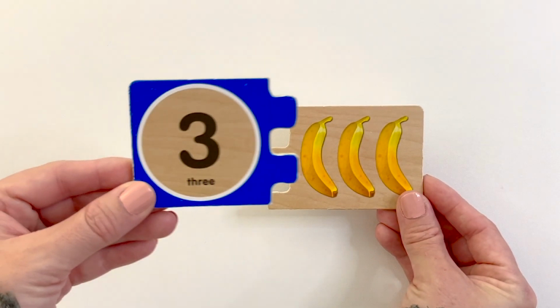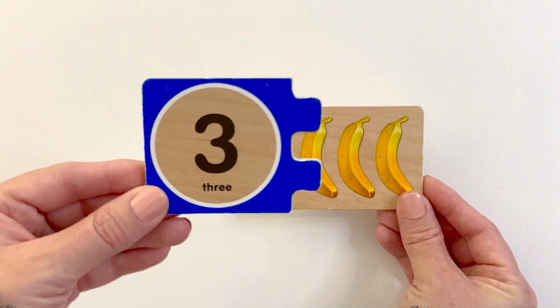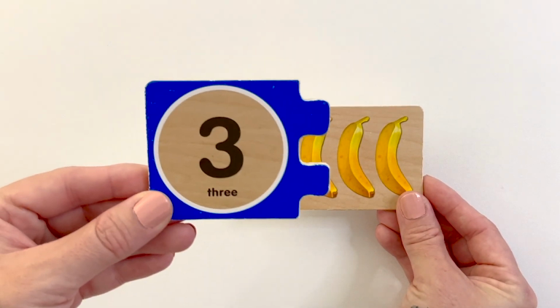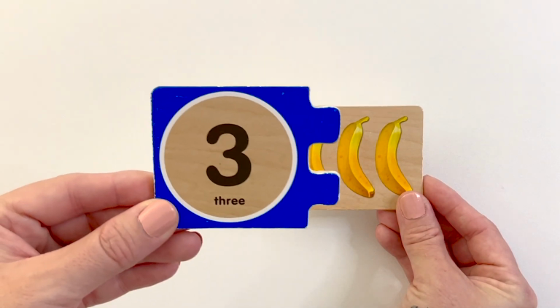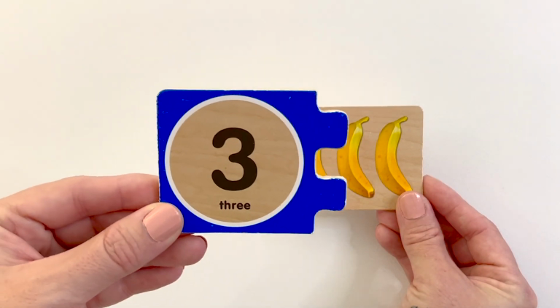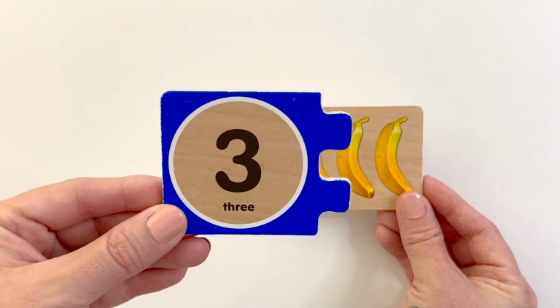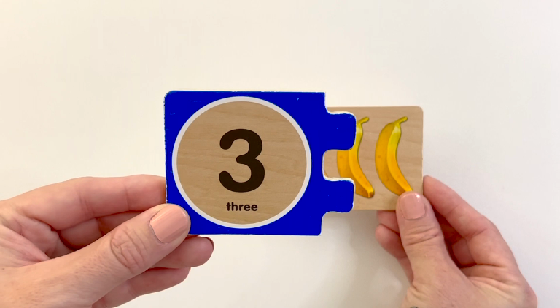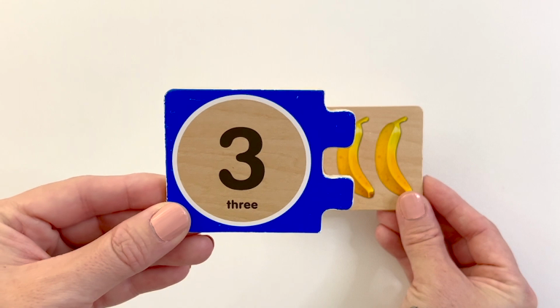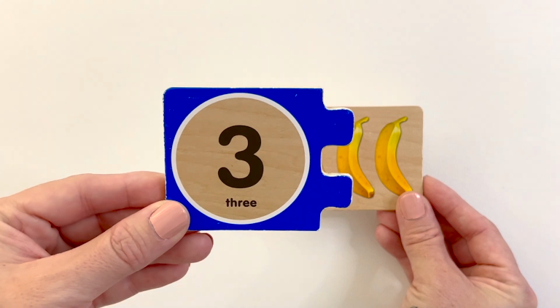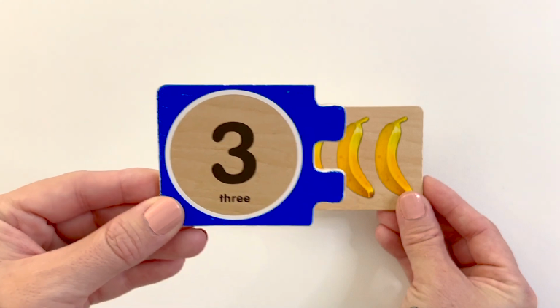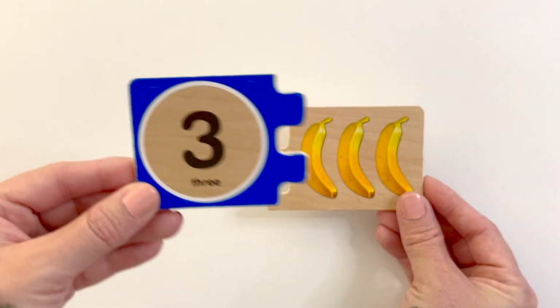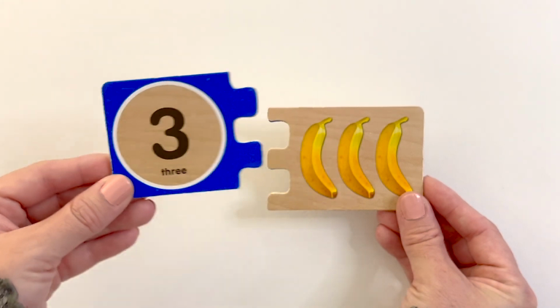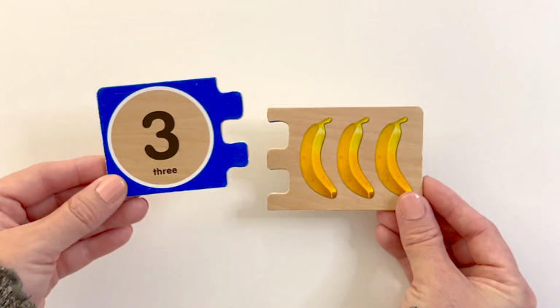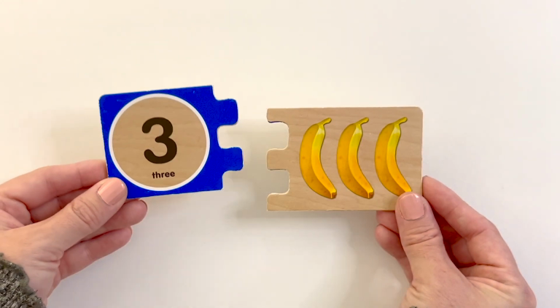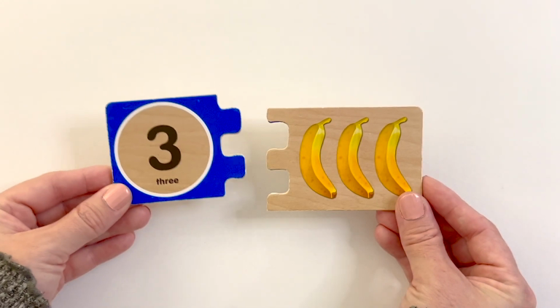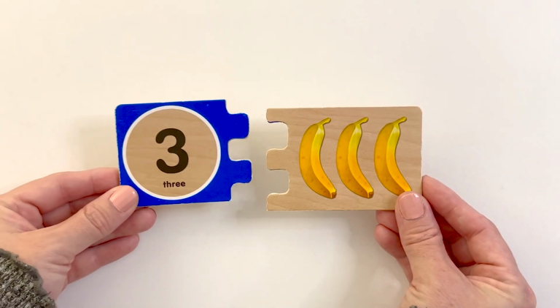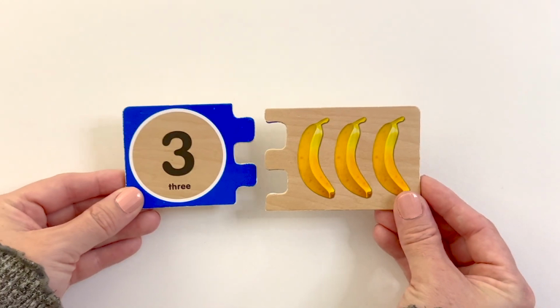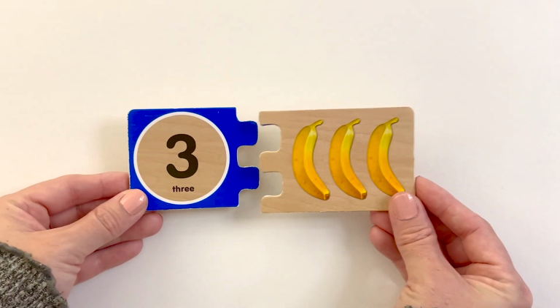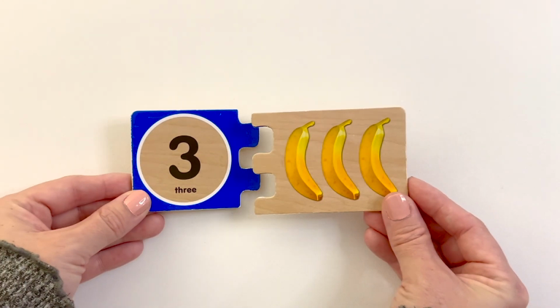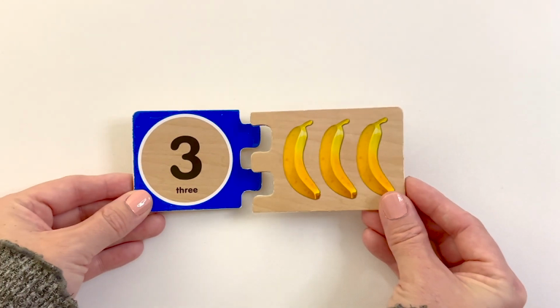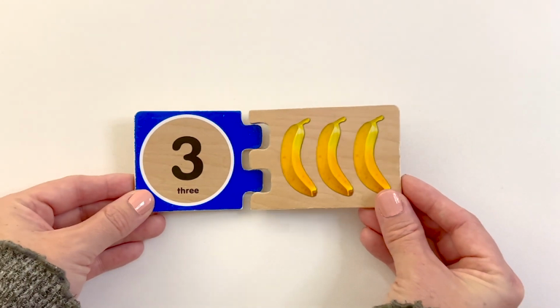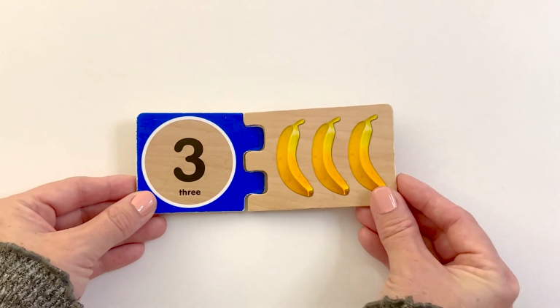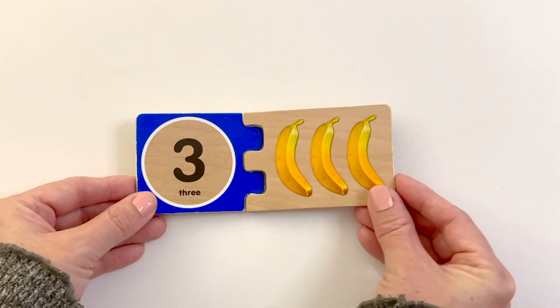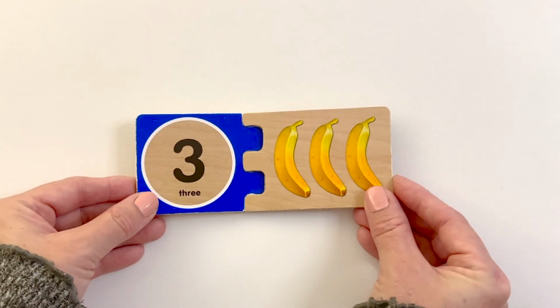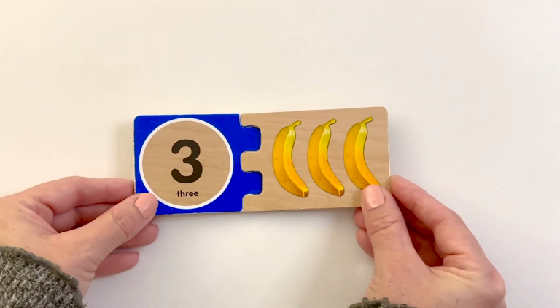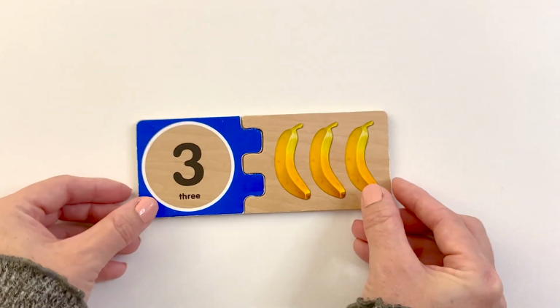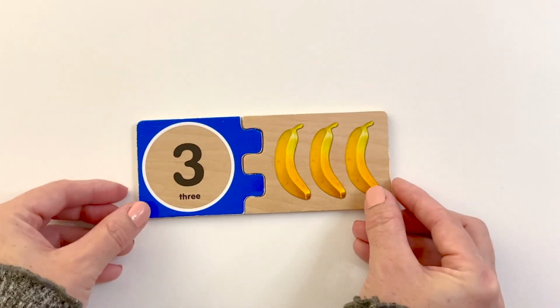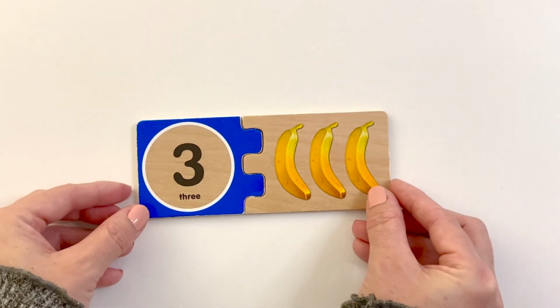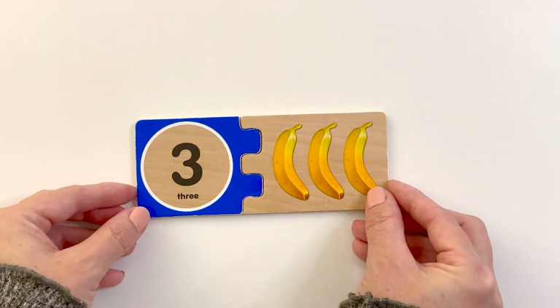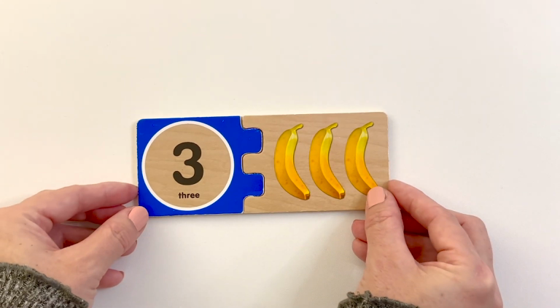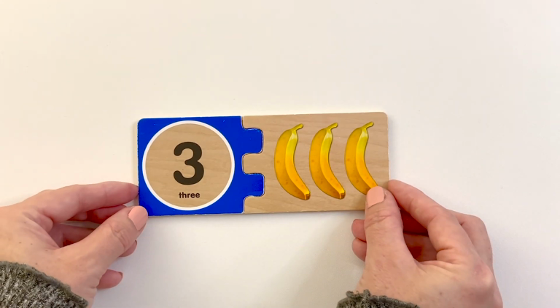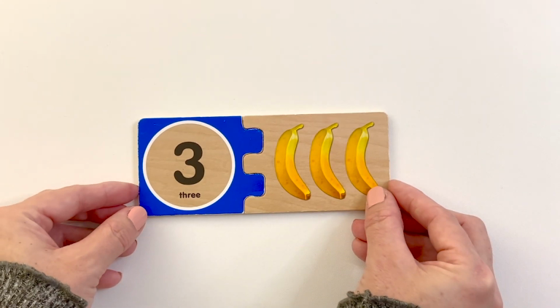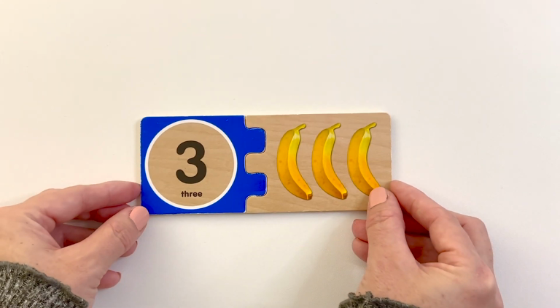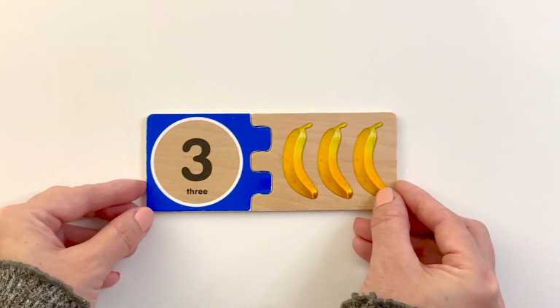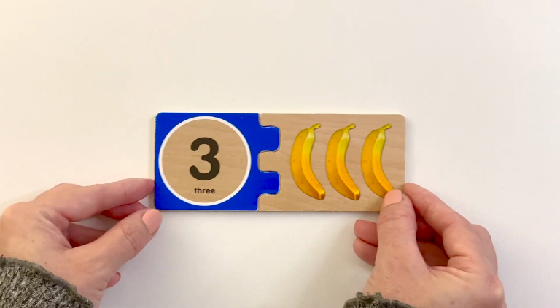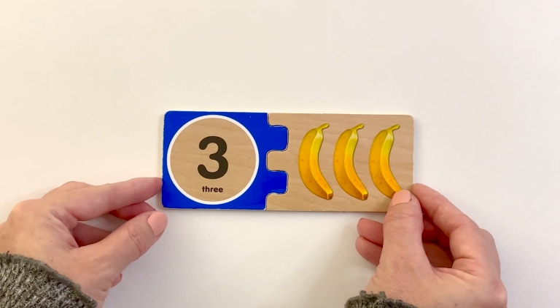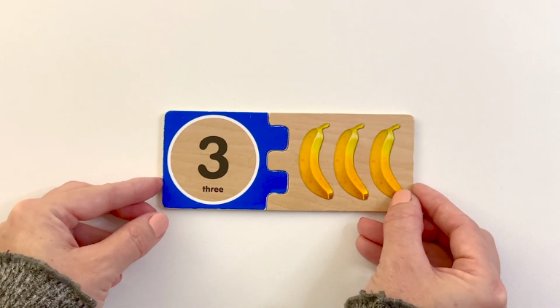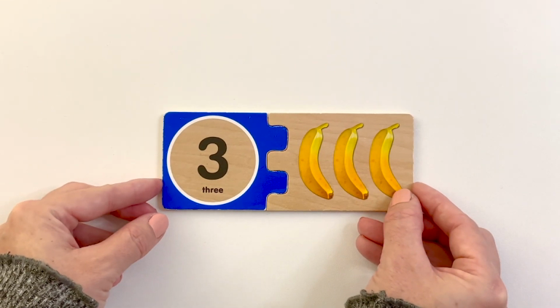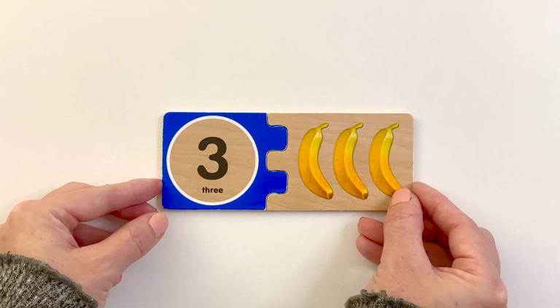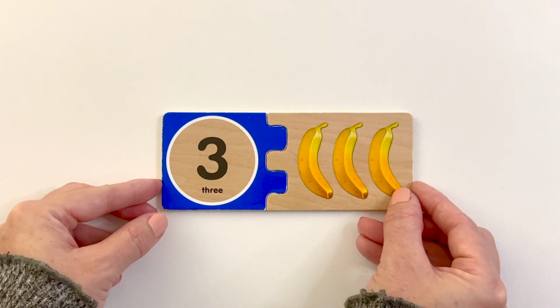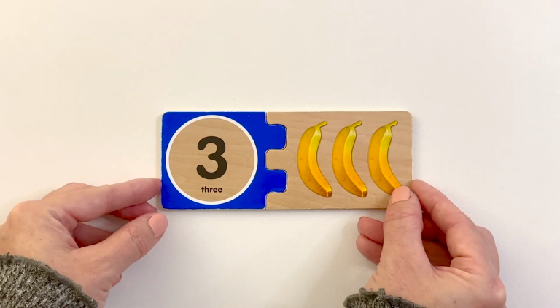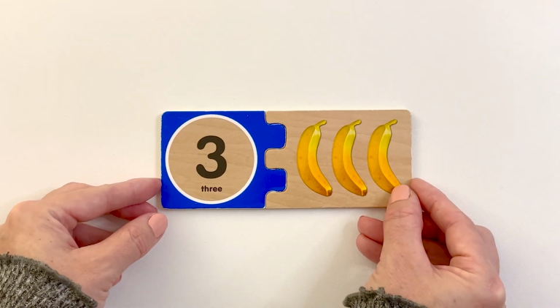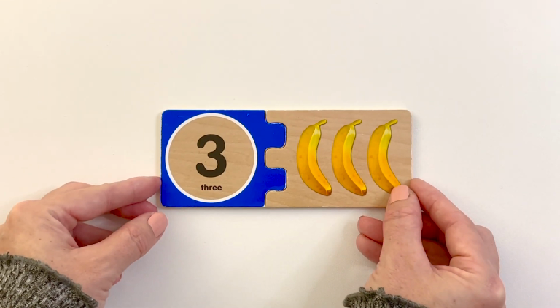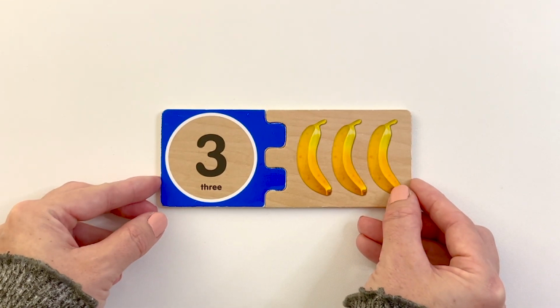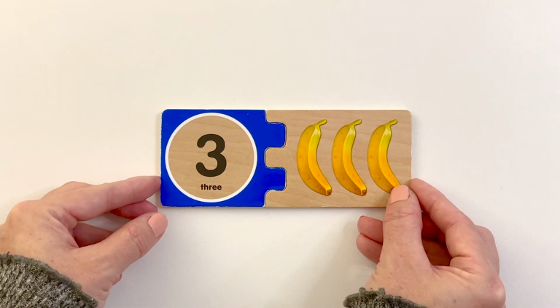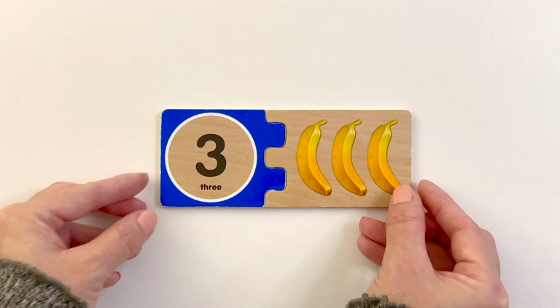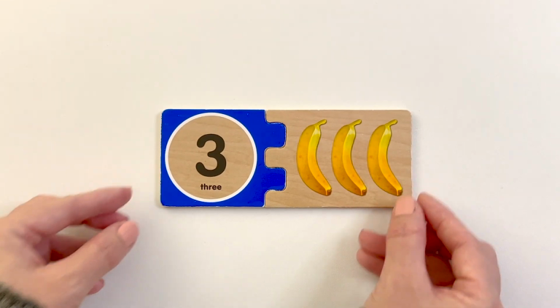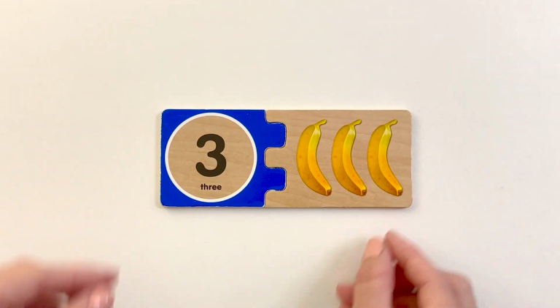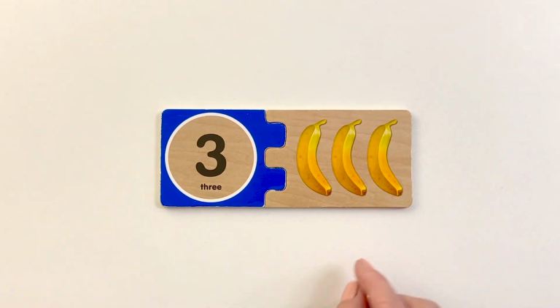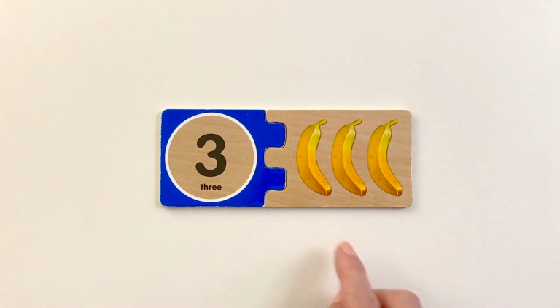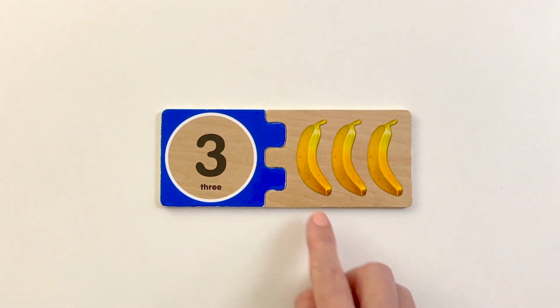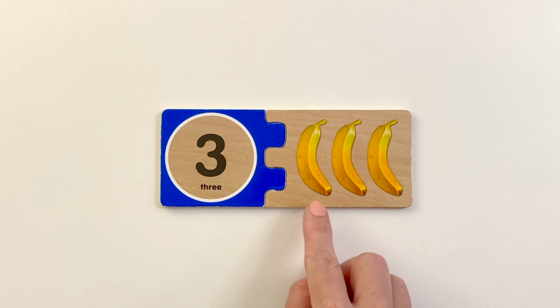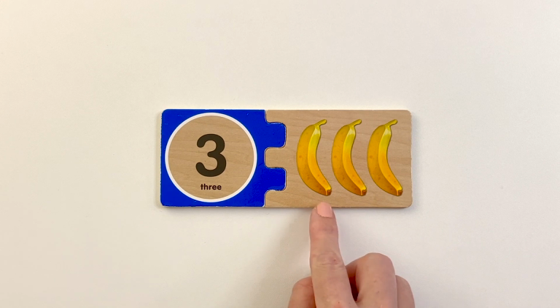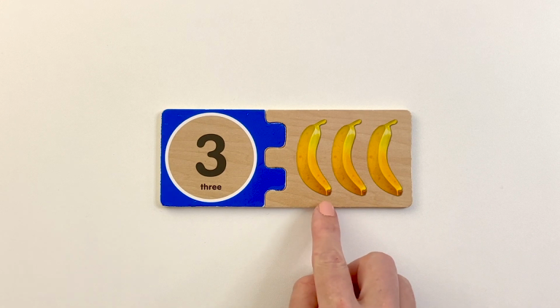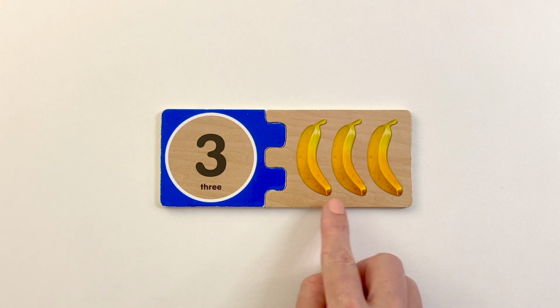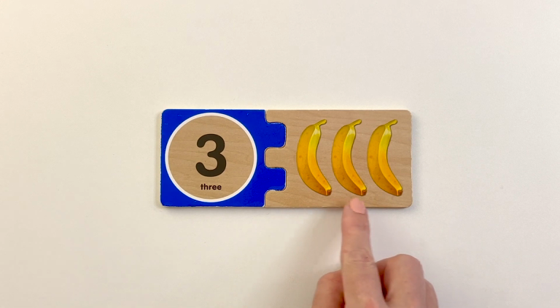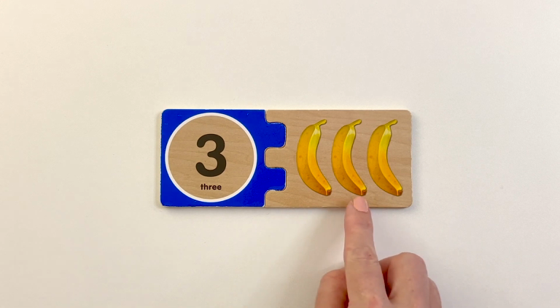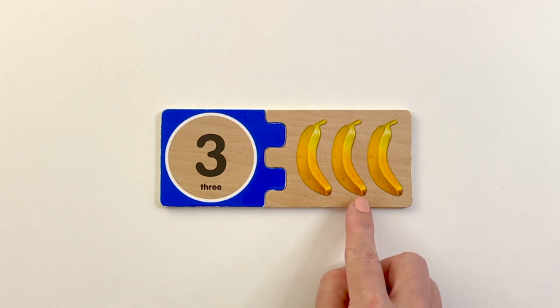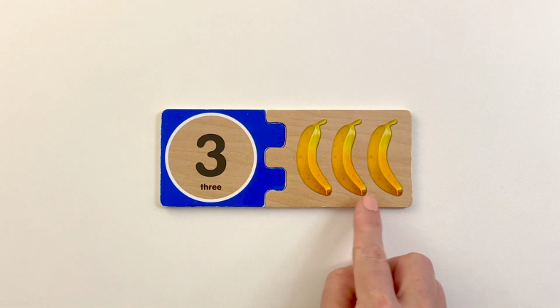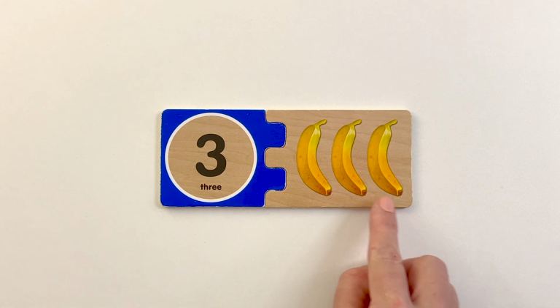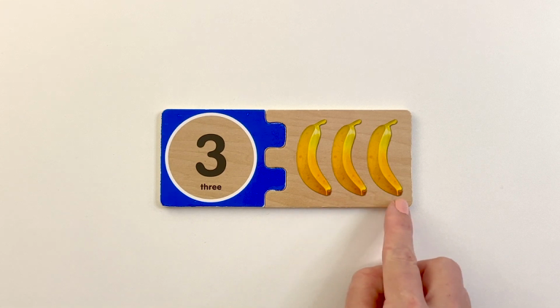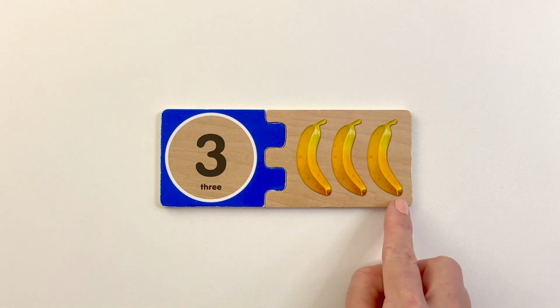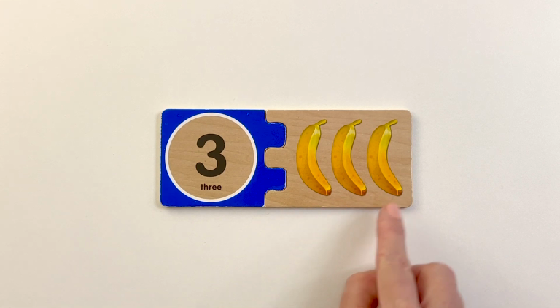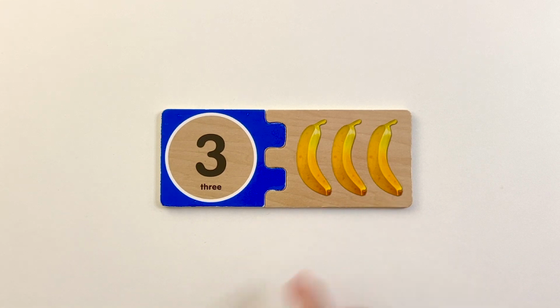Number three. Three bananas. One, two, three.